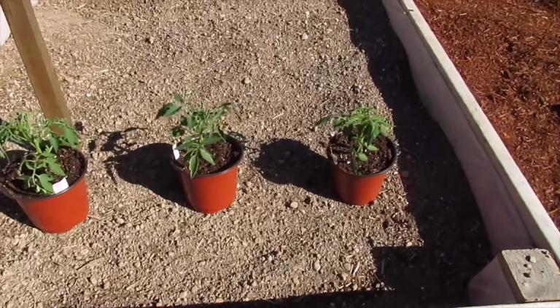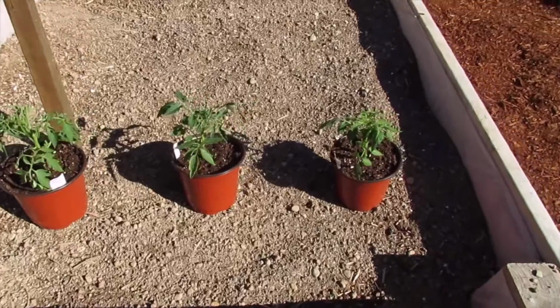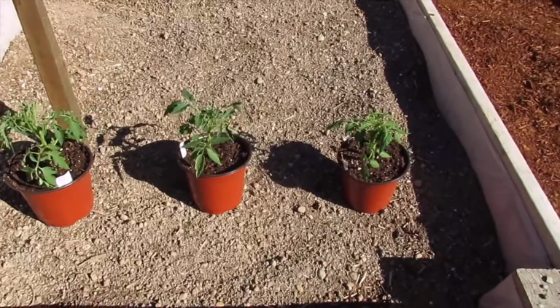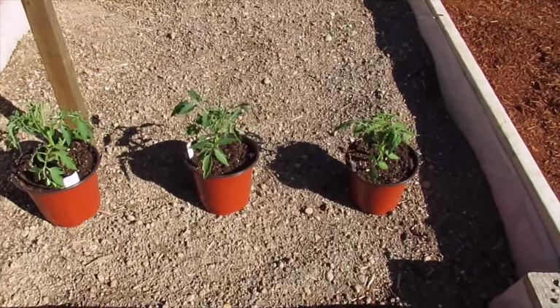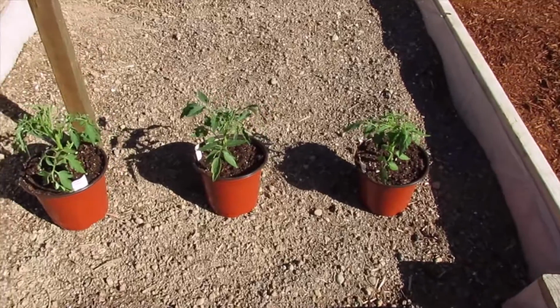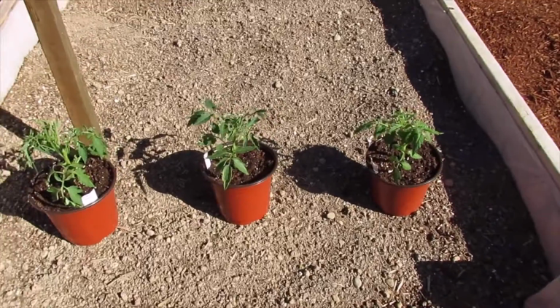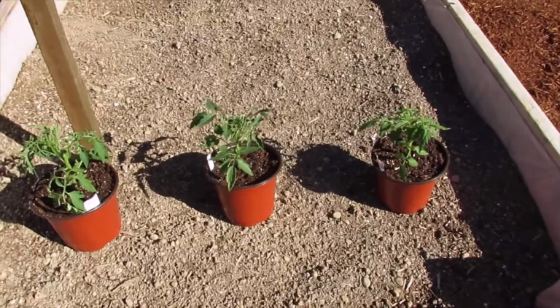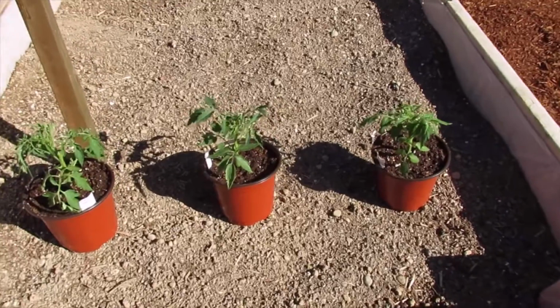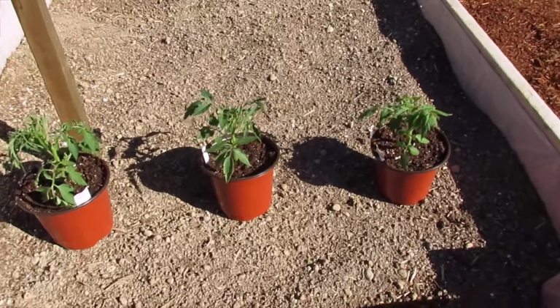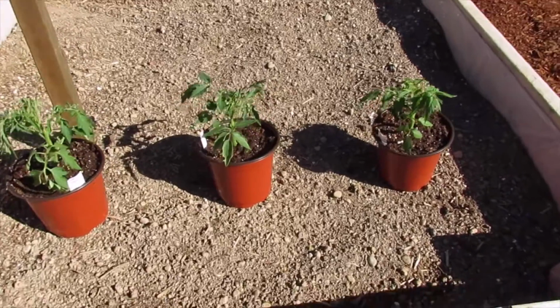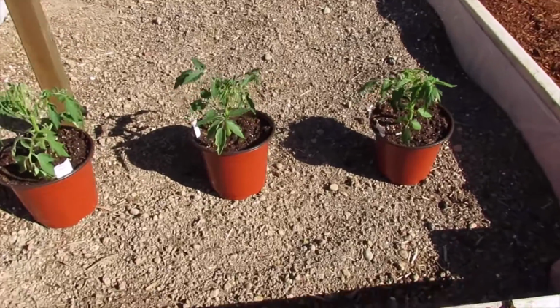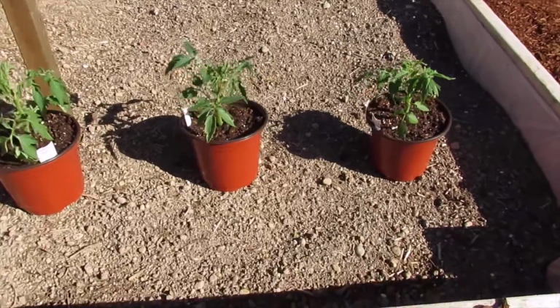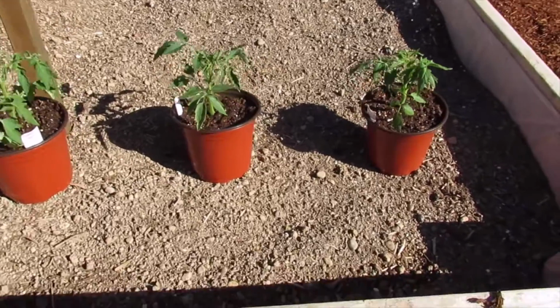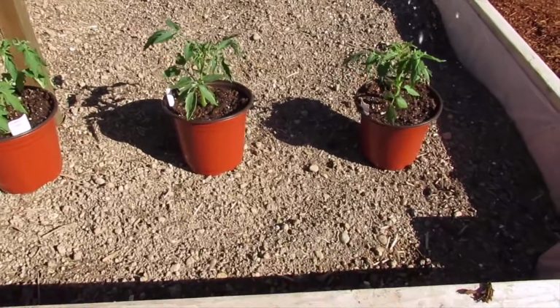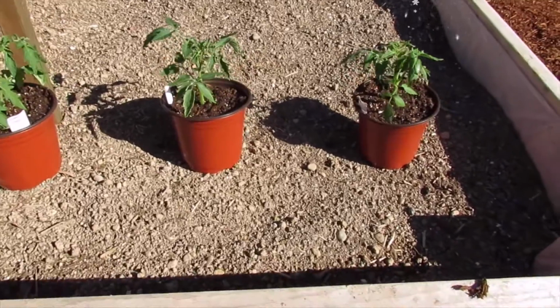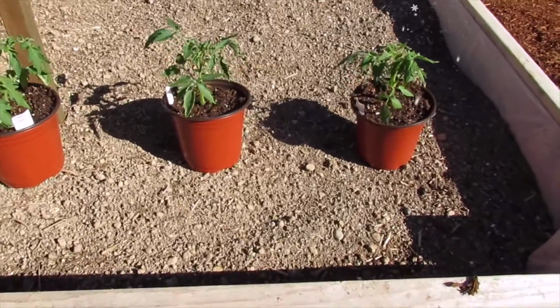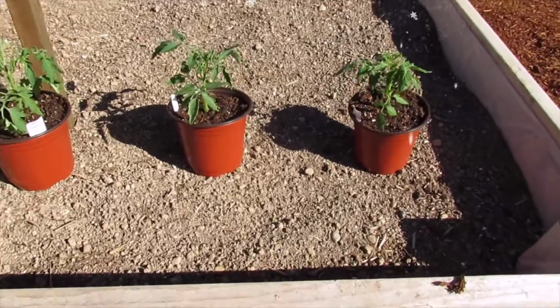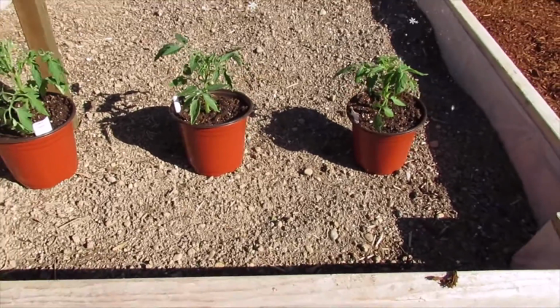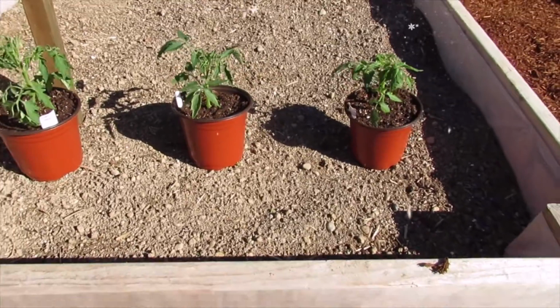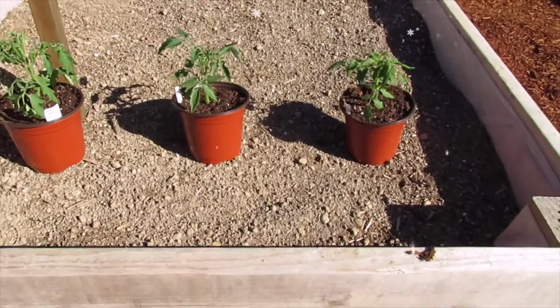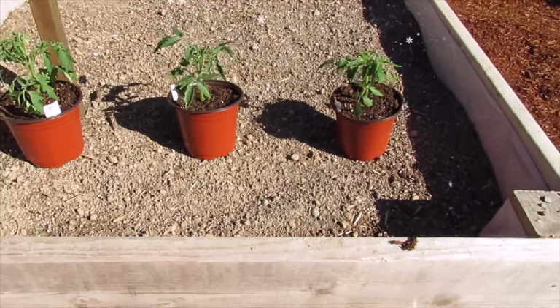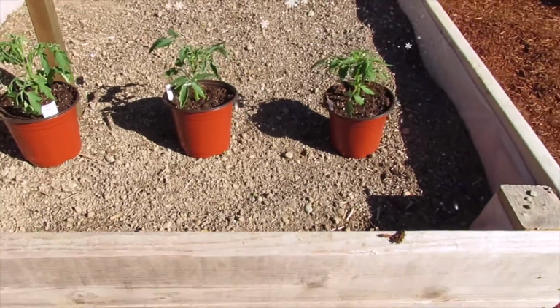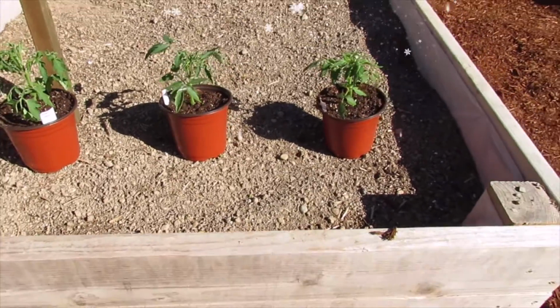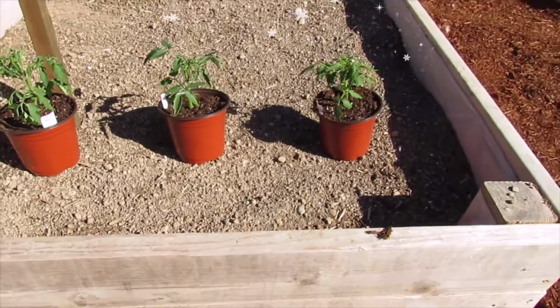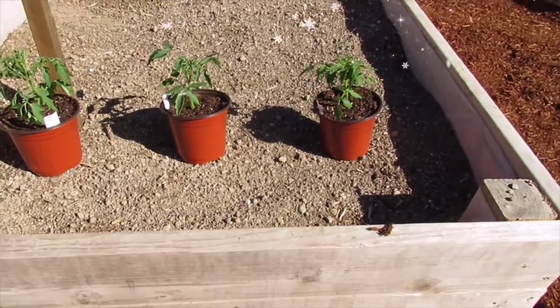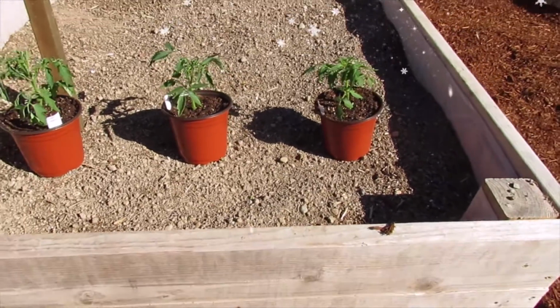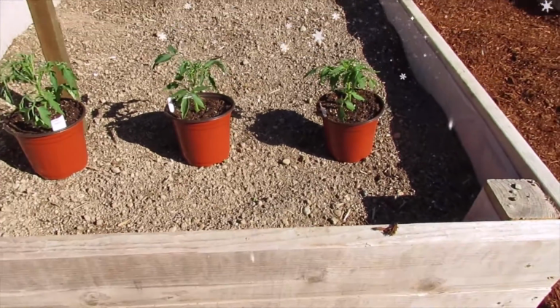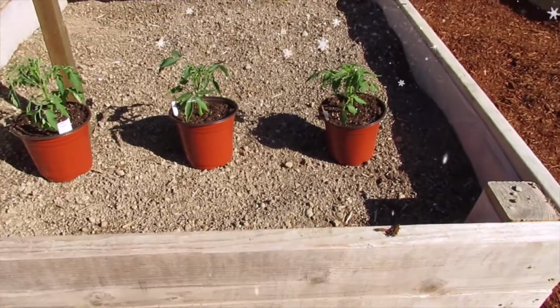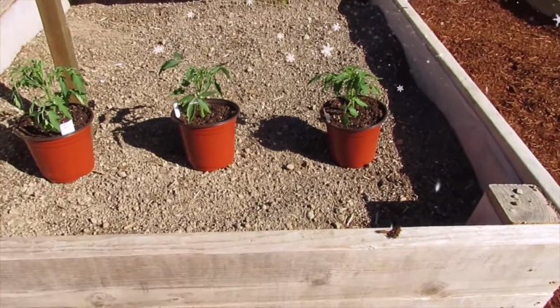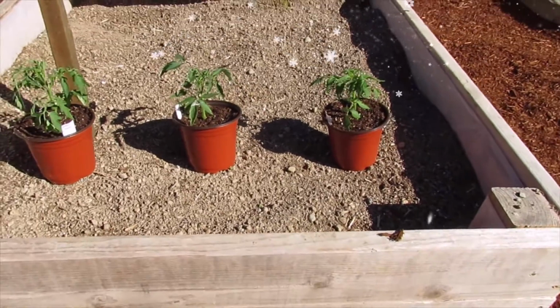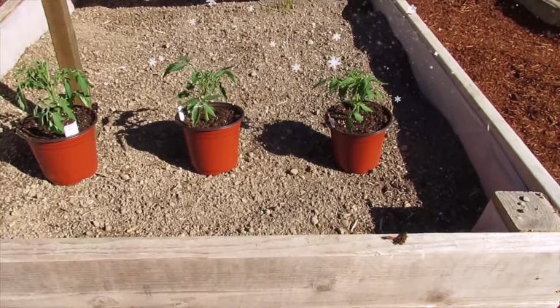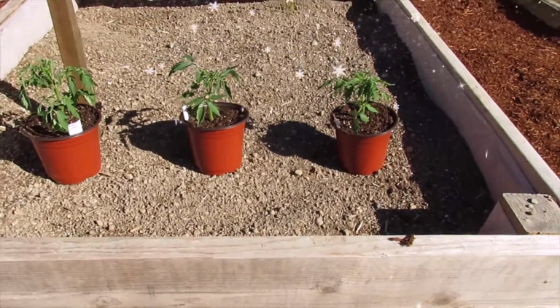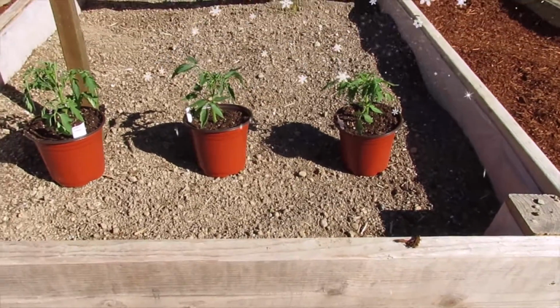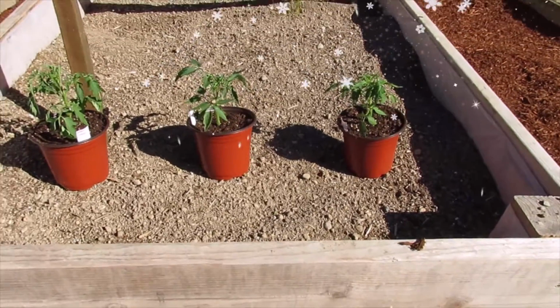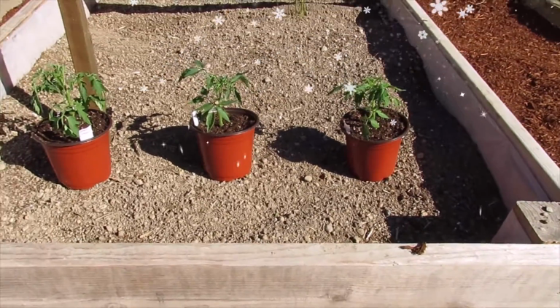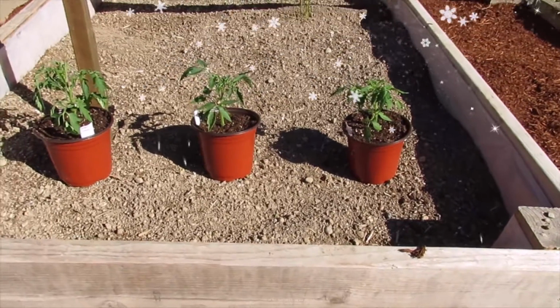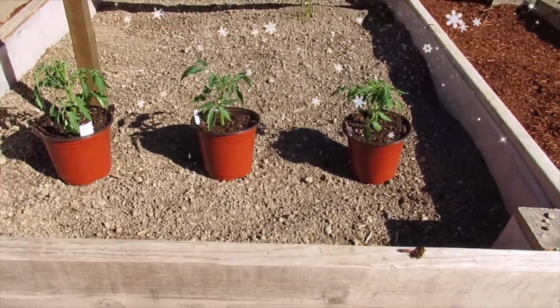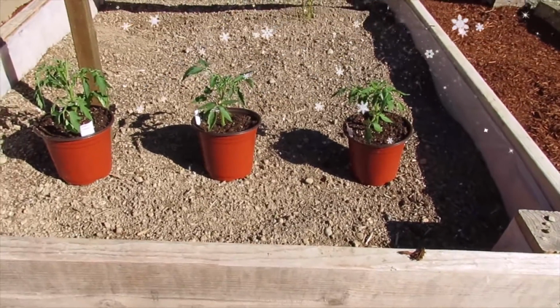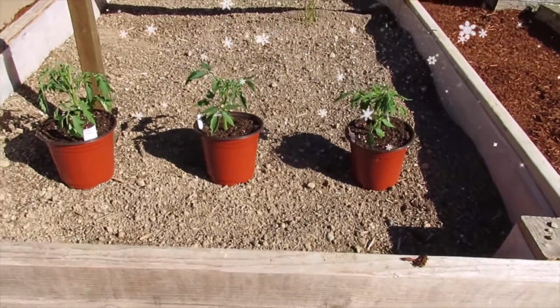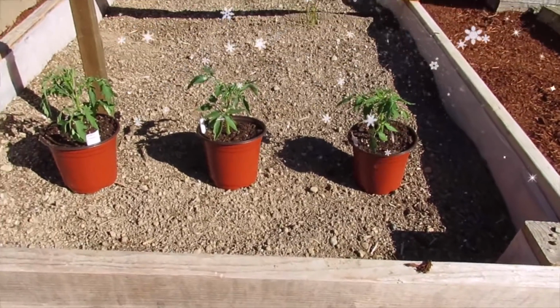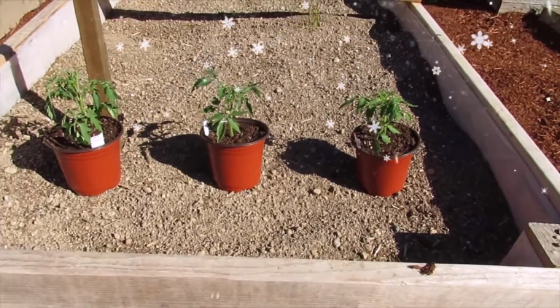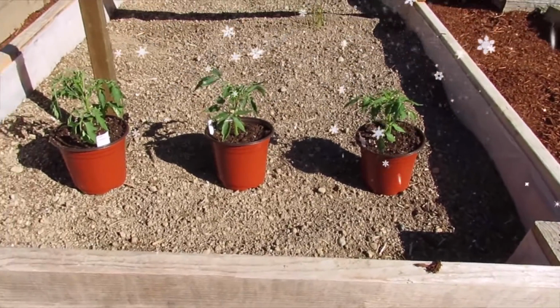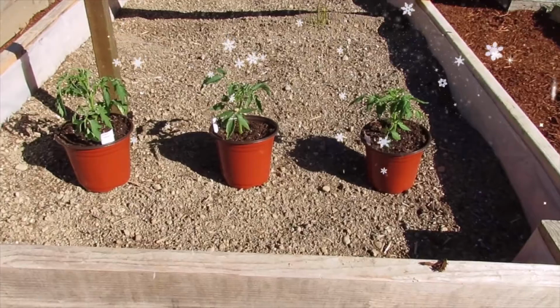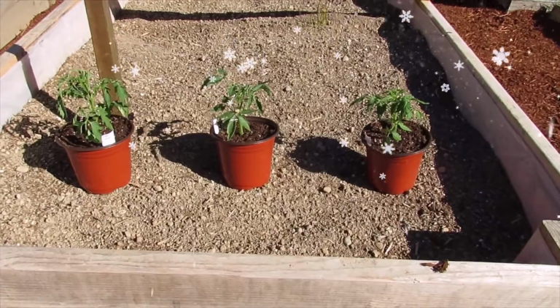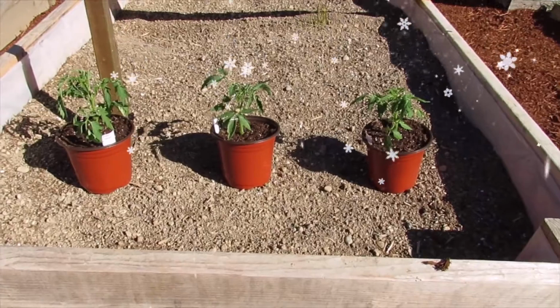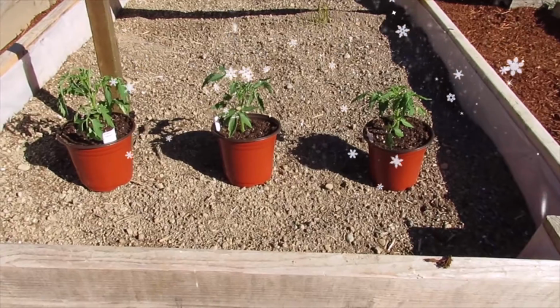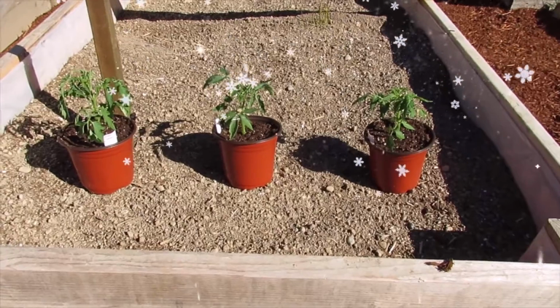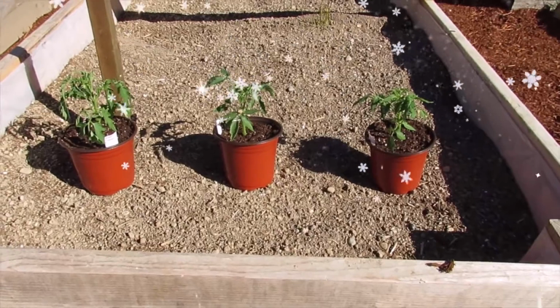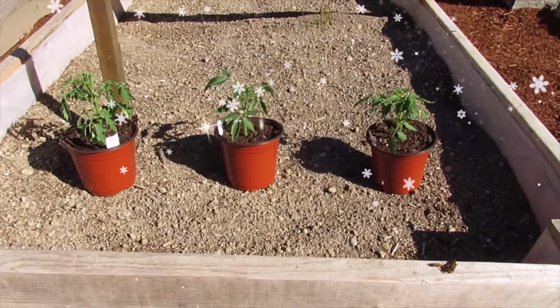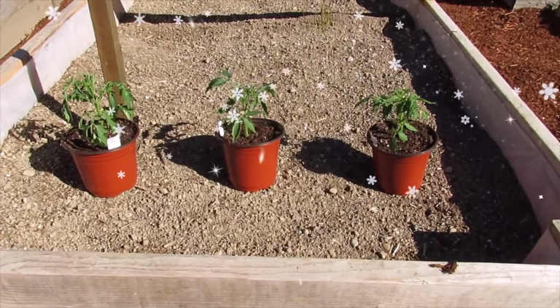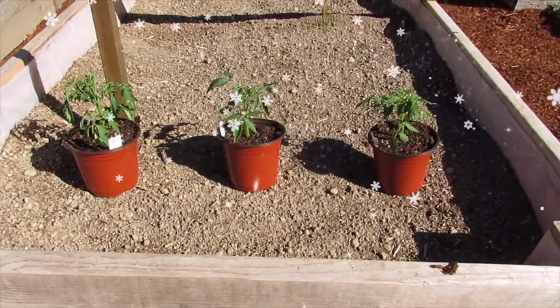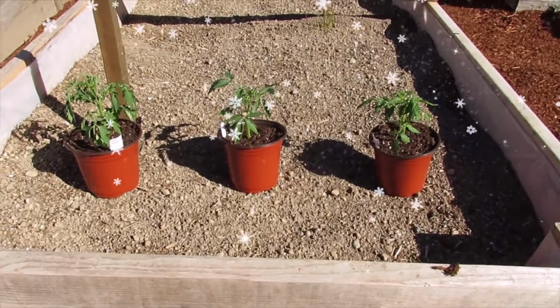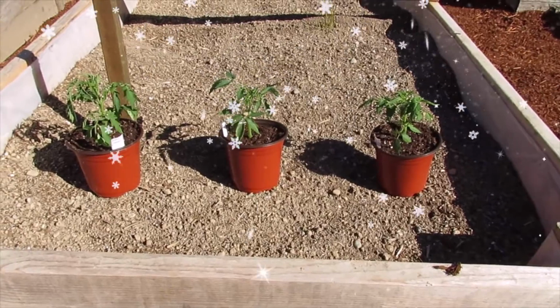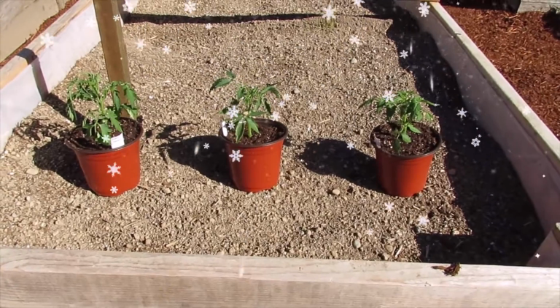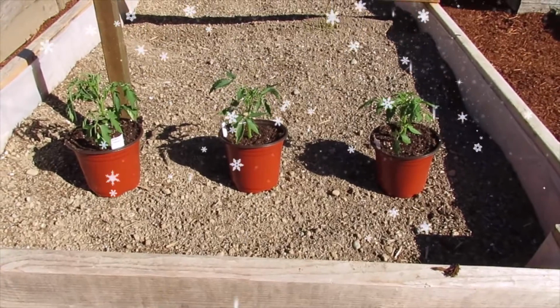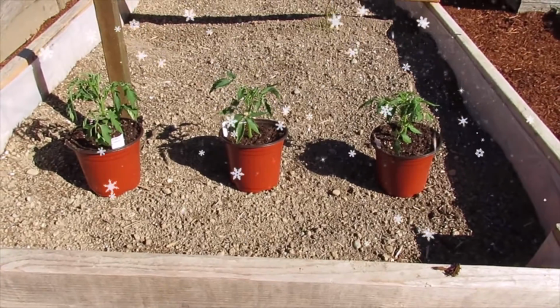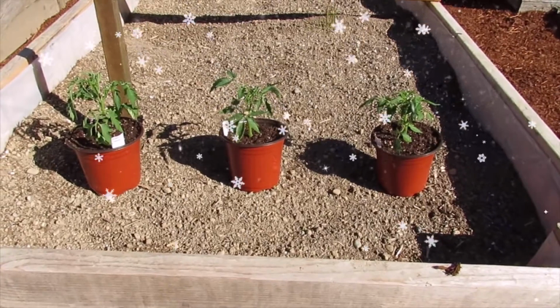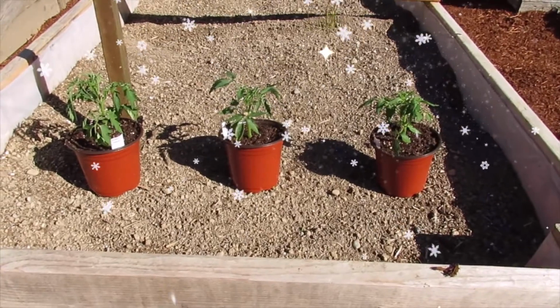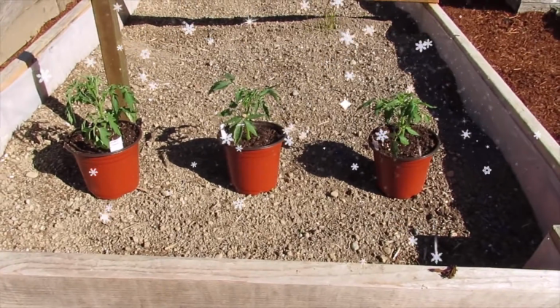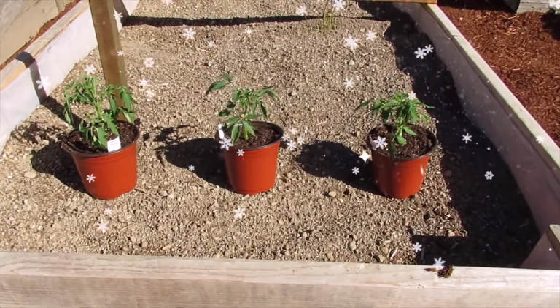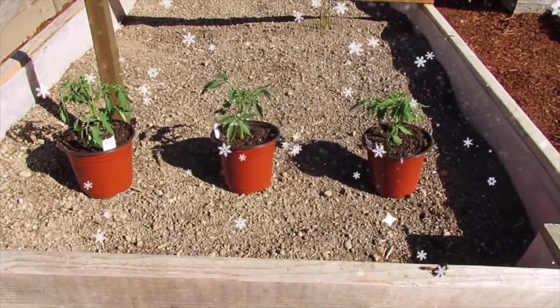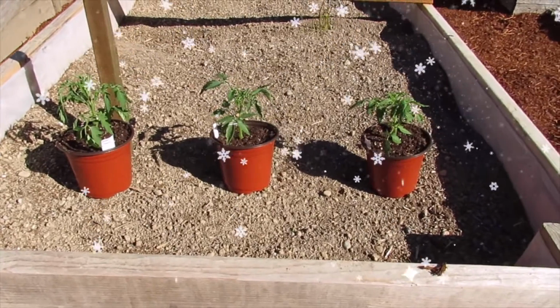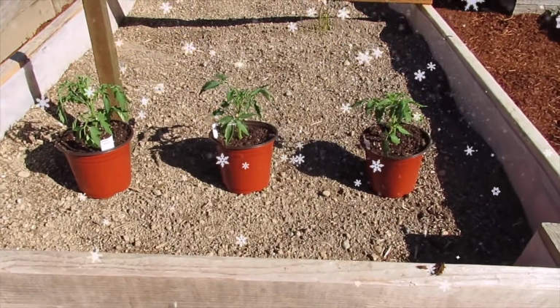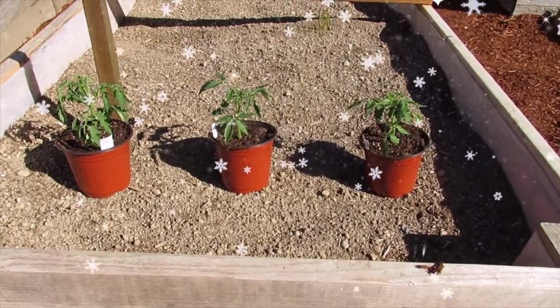Hi everybody. I wanted to give you a quick video to teach you how to protect your plants from a late season frost.